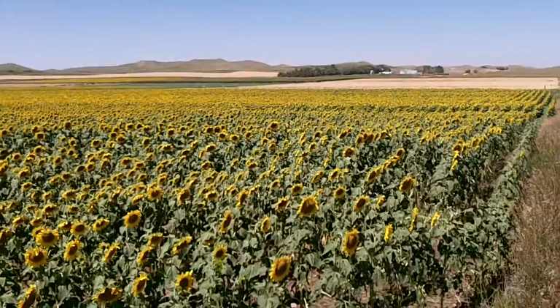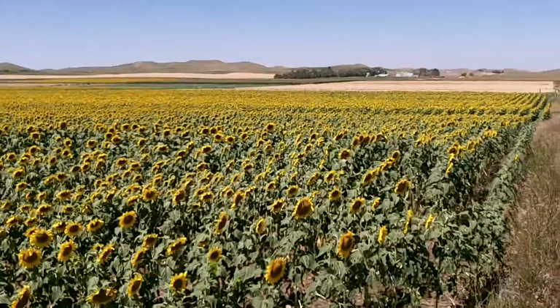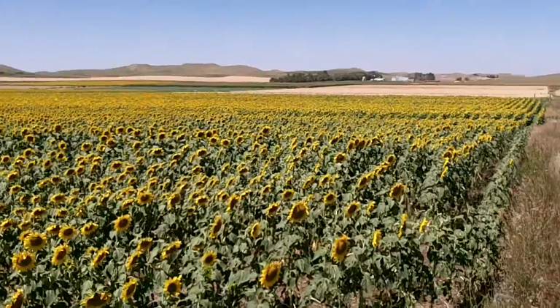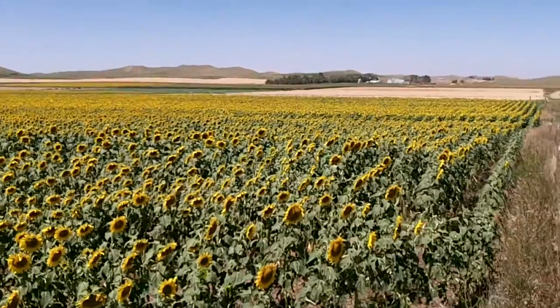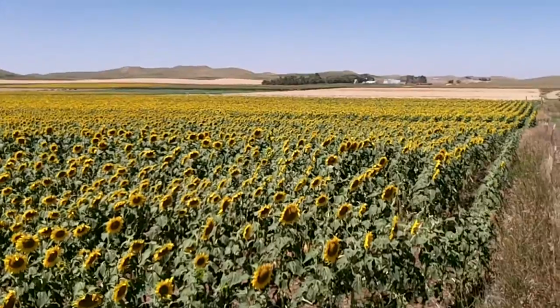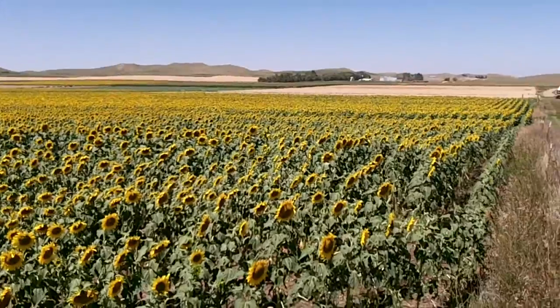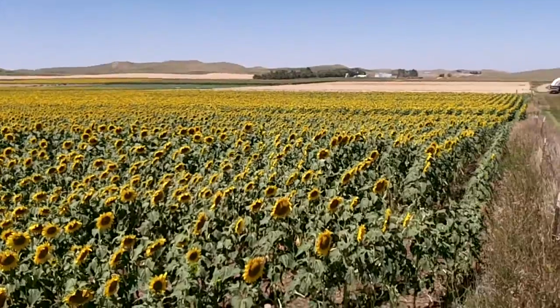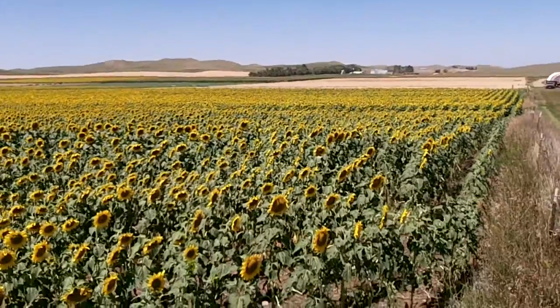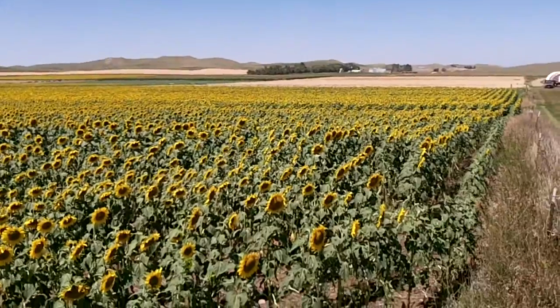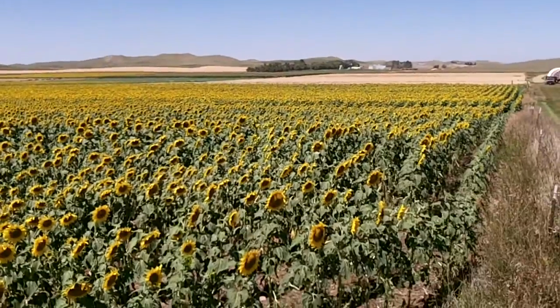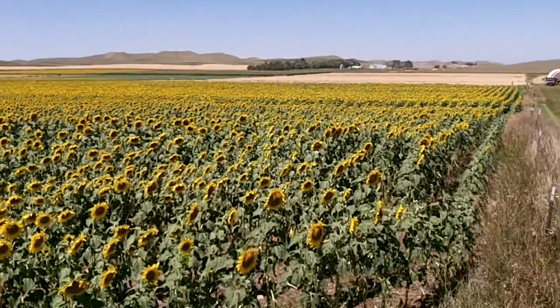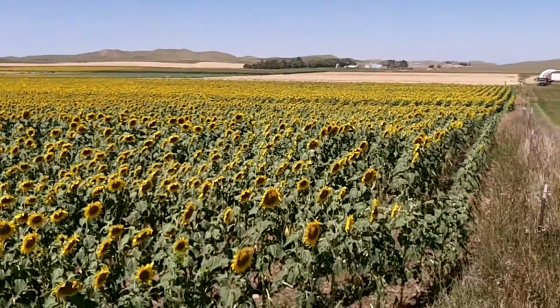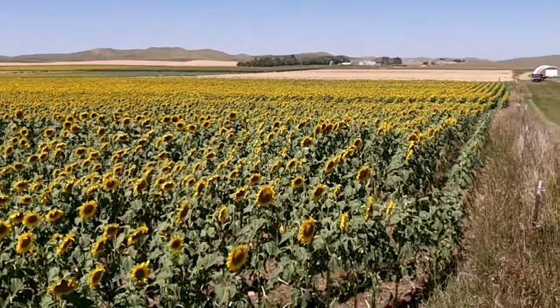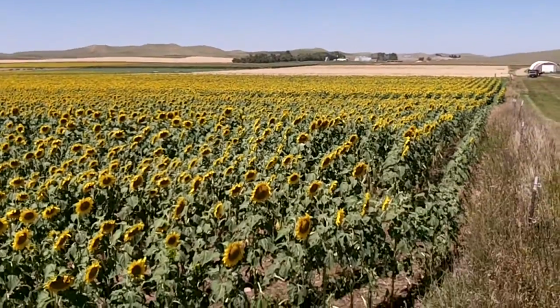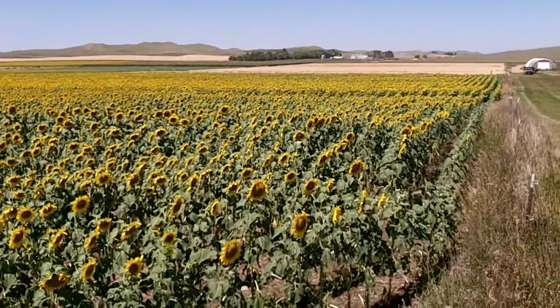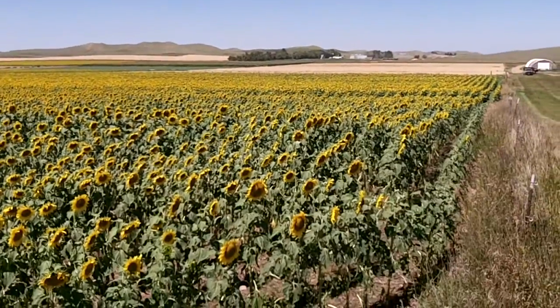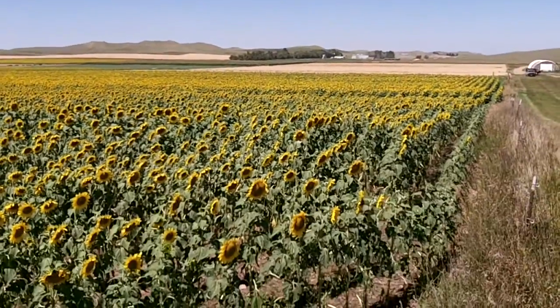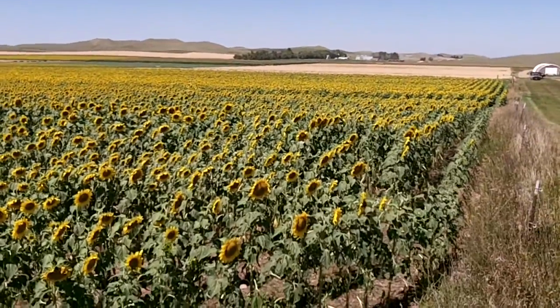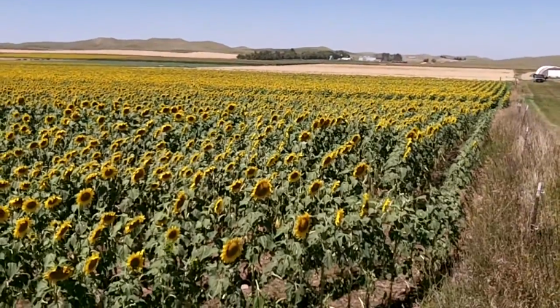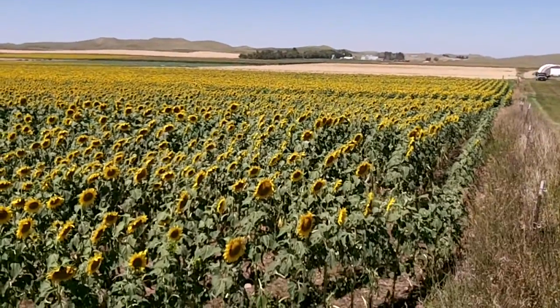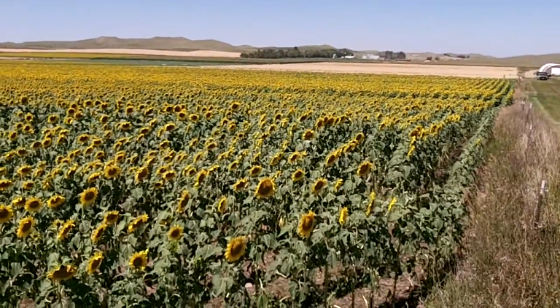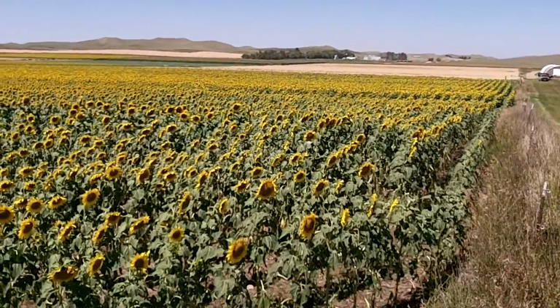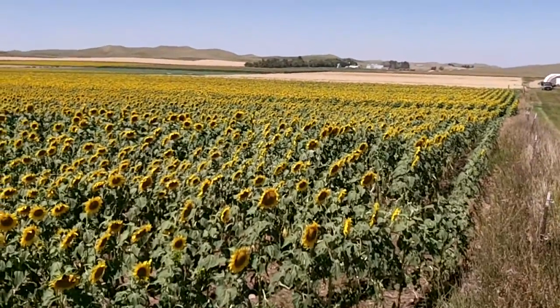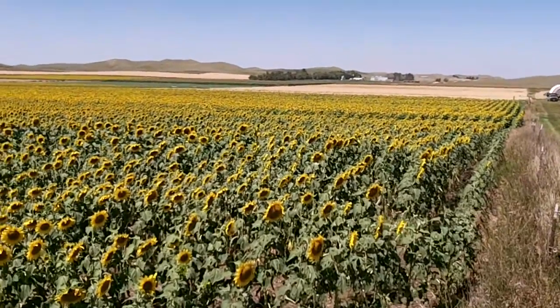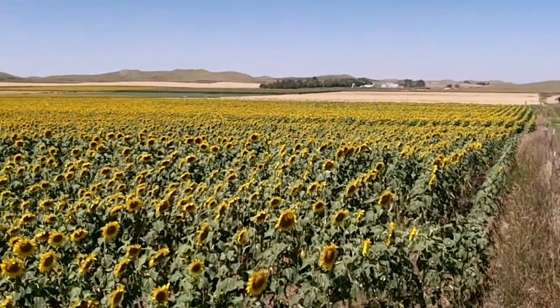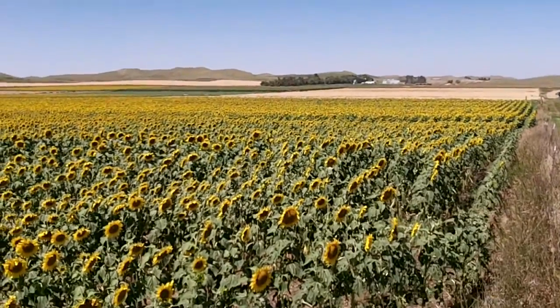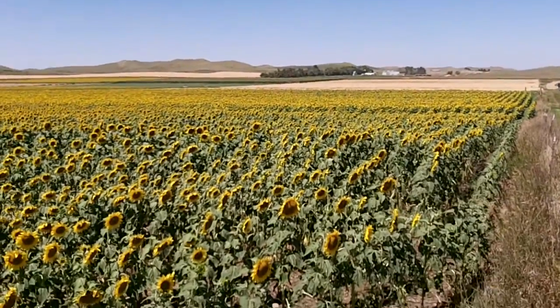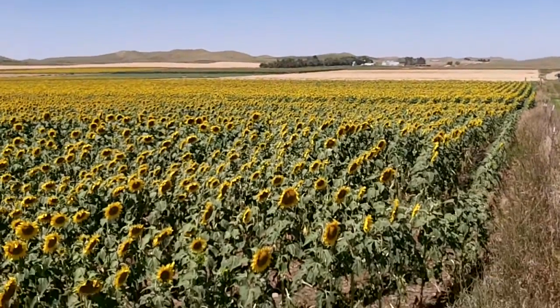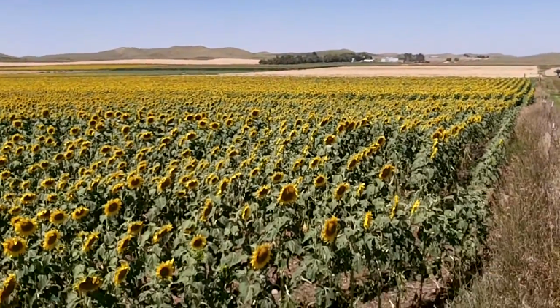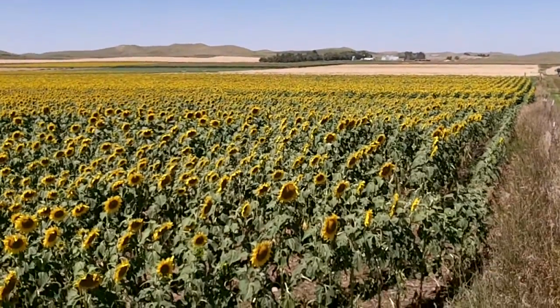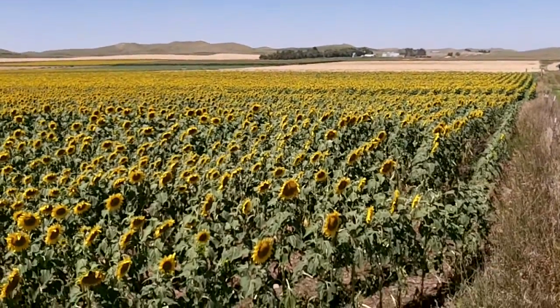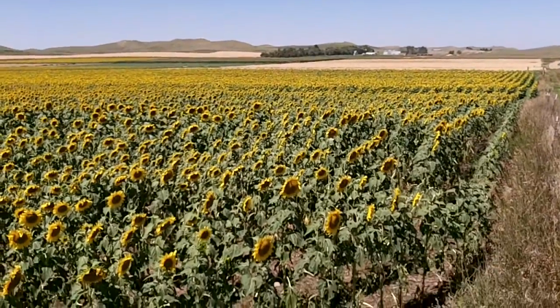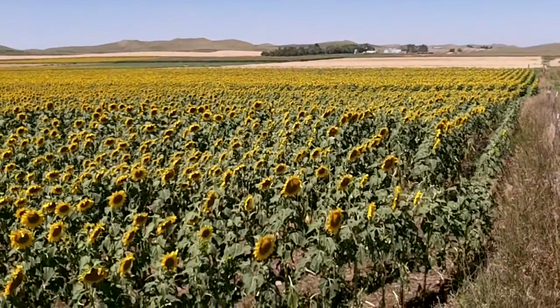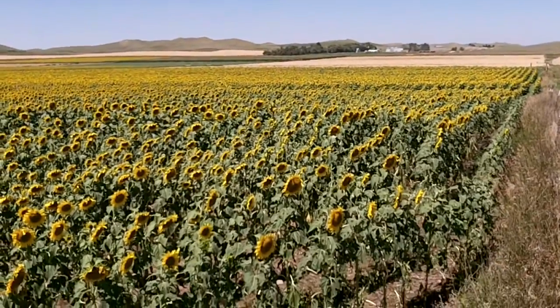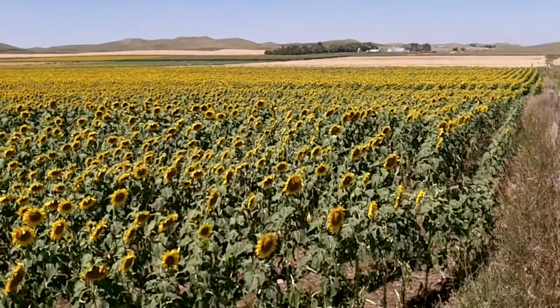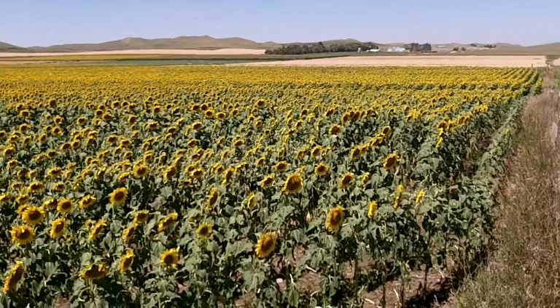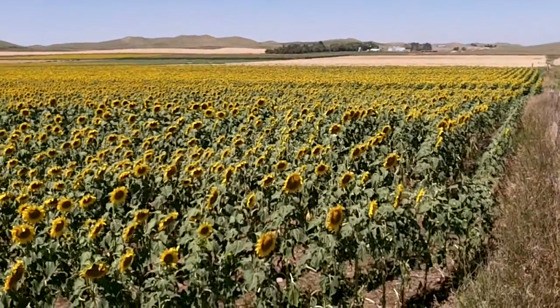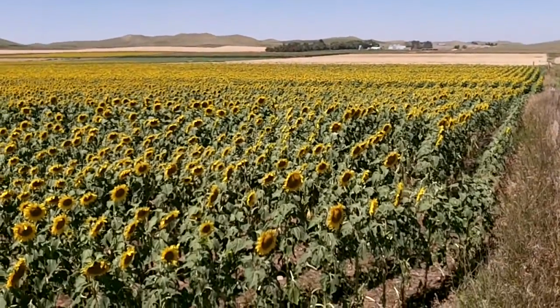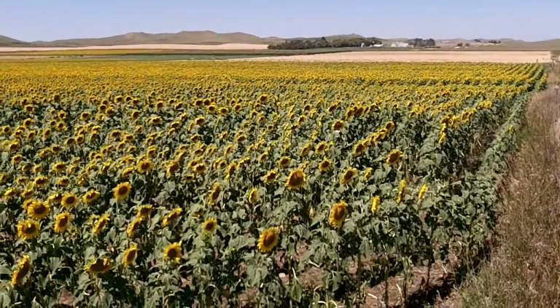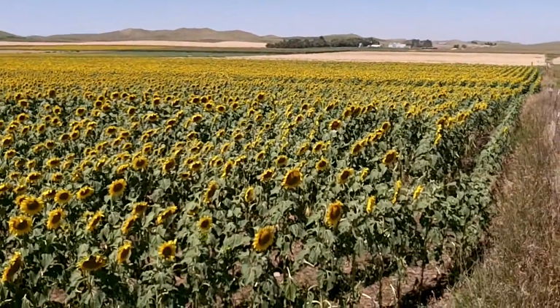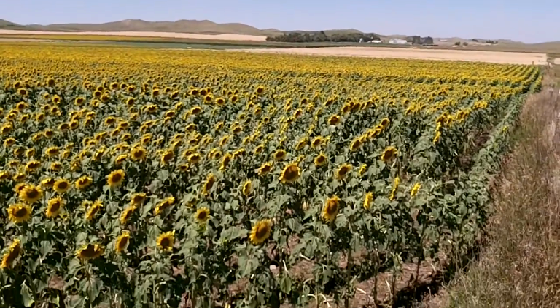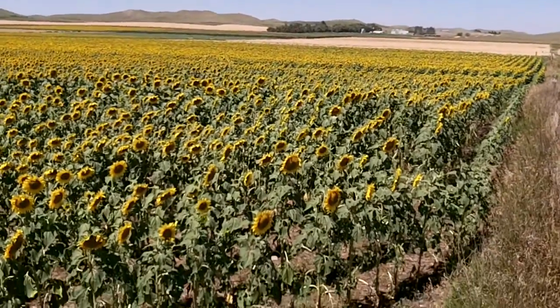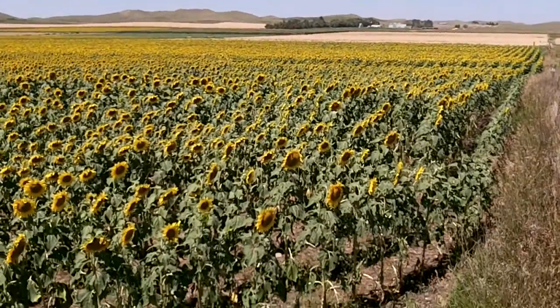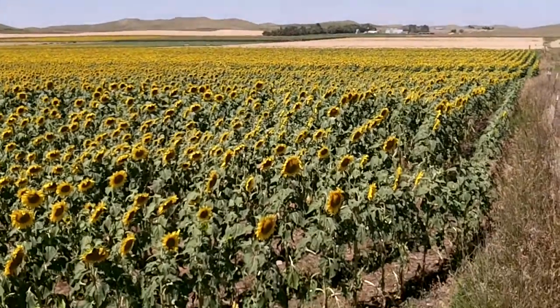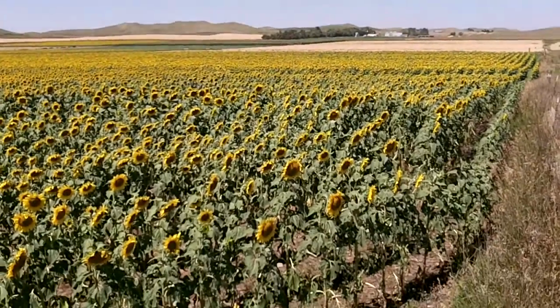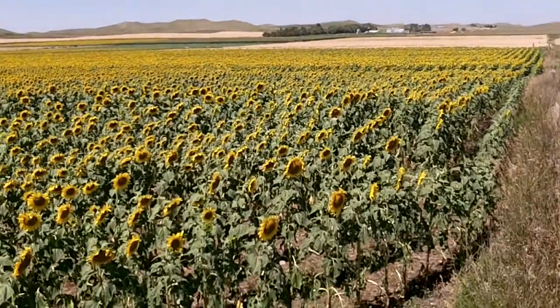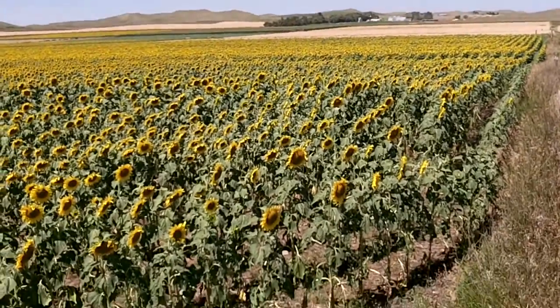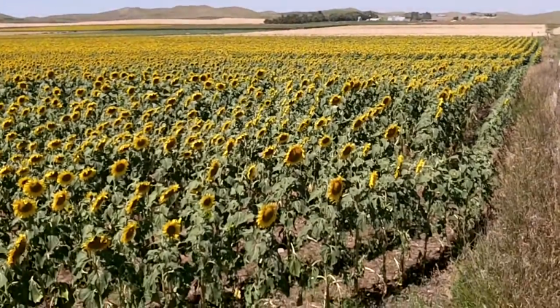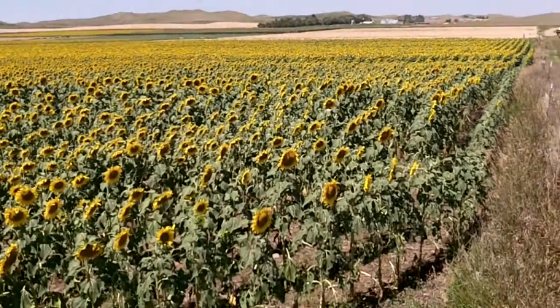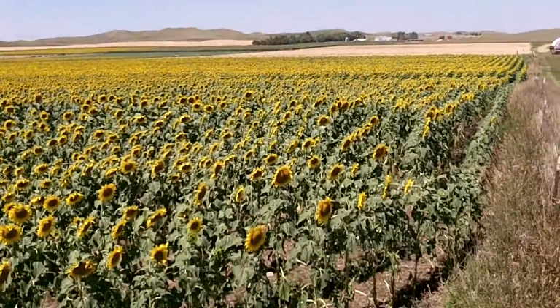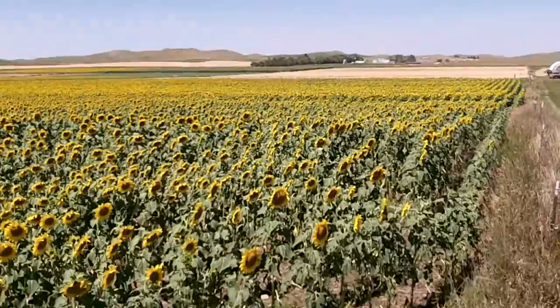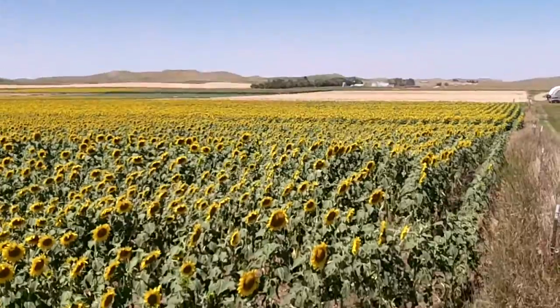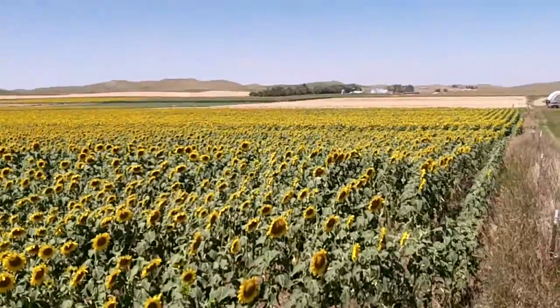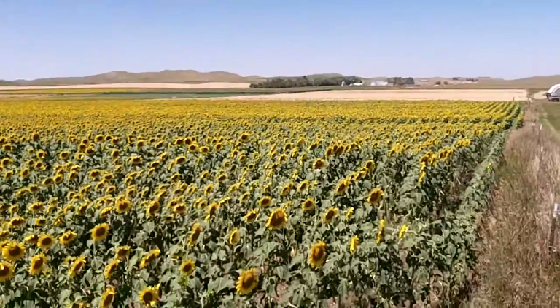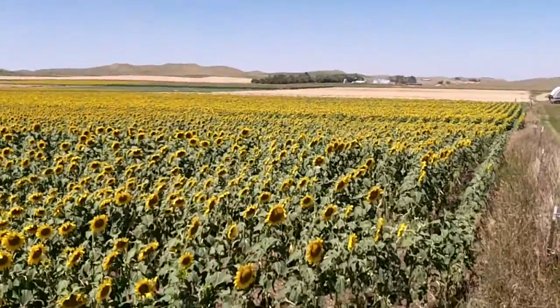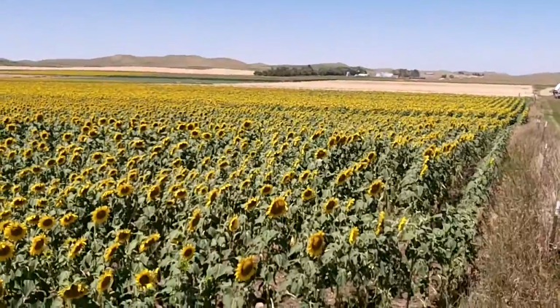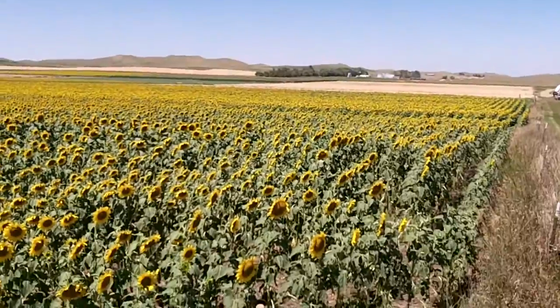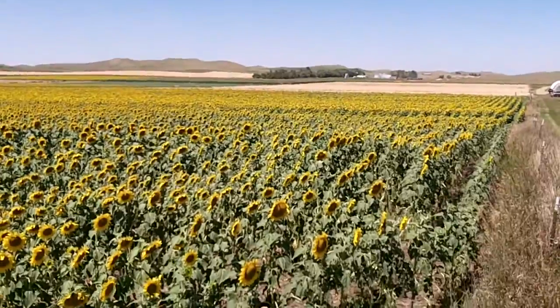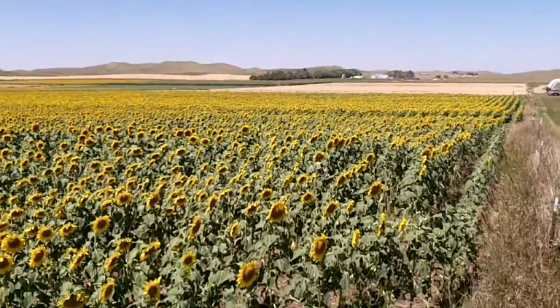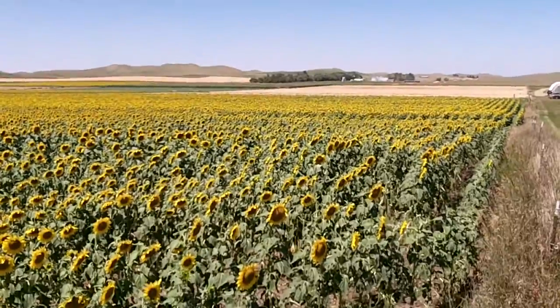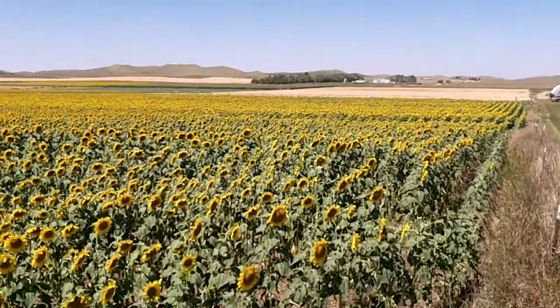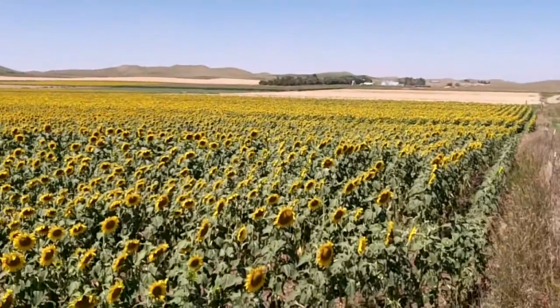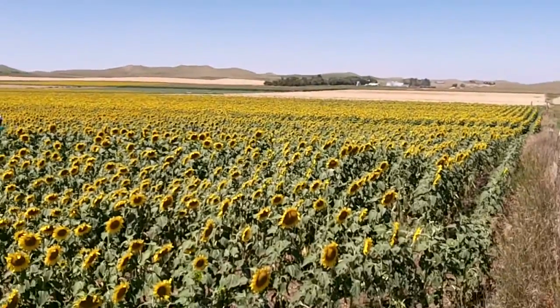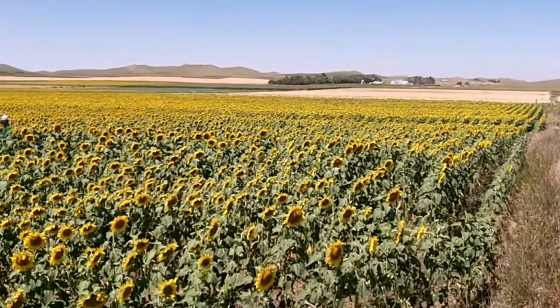This video is being taken at the Dickinson Research Extension Center southwest of Manning, North Dakota.